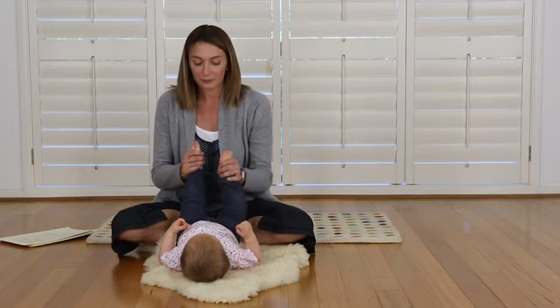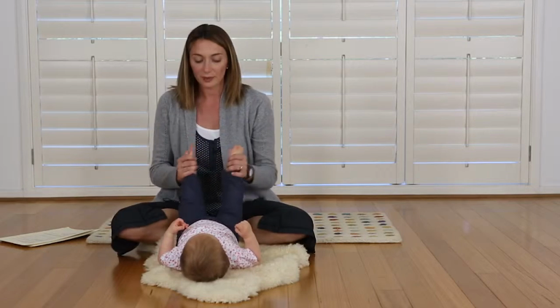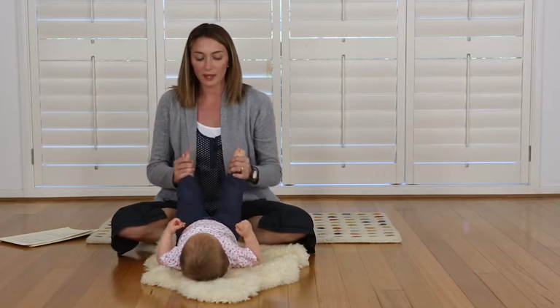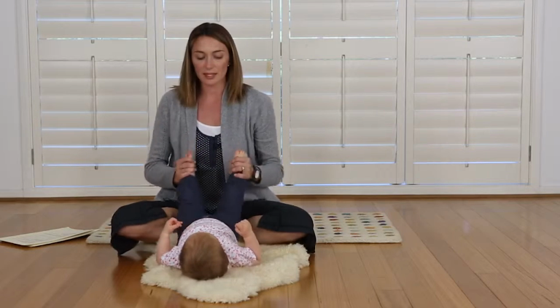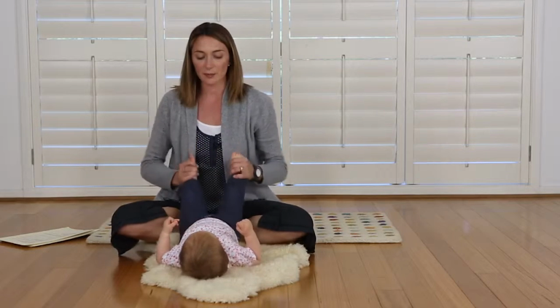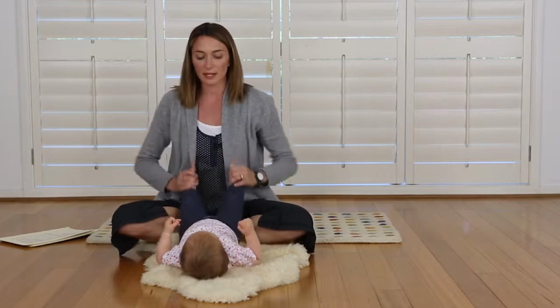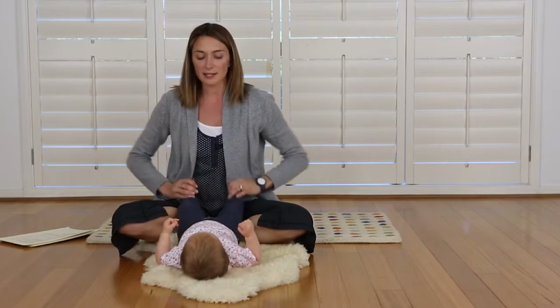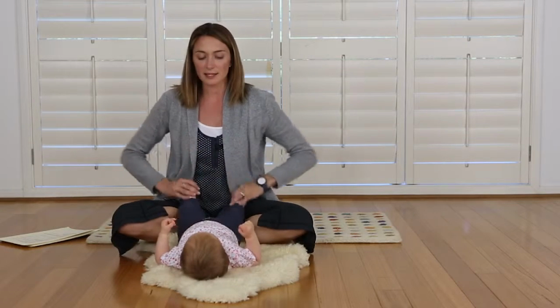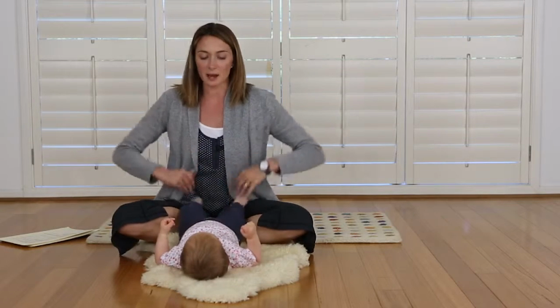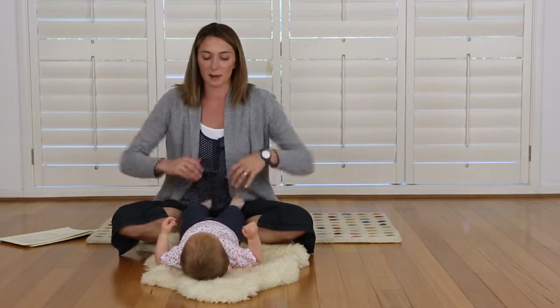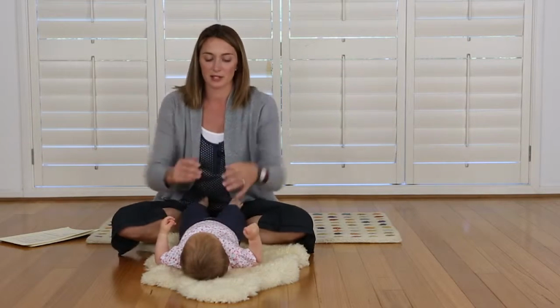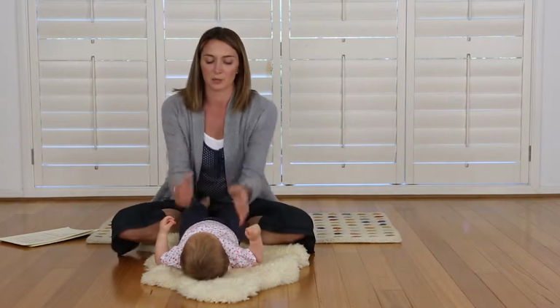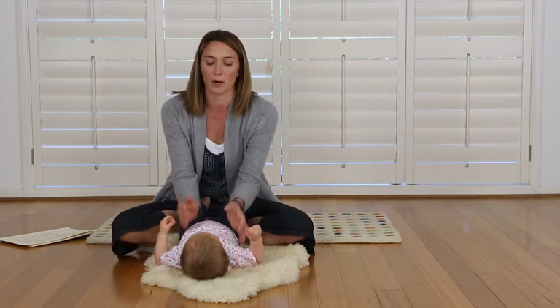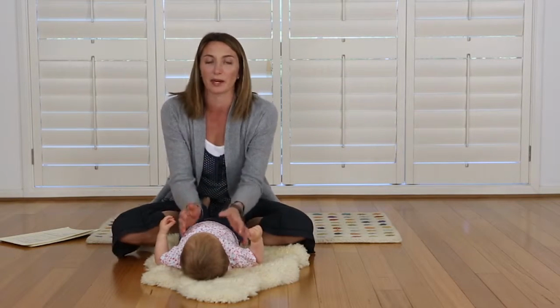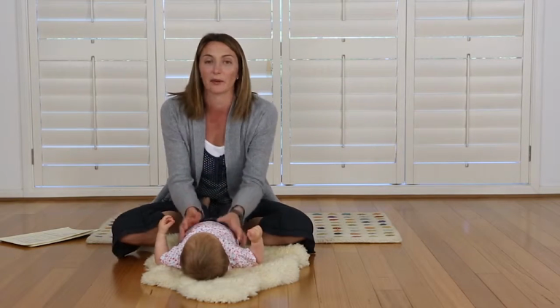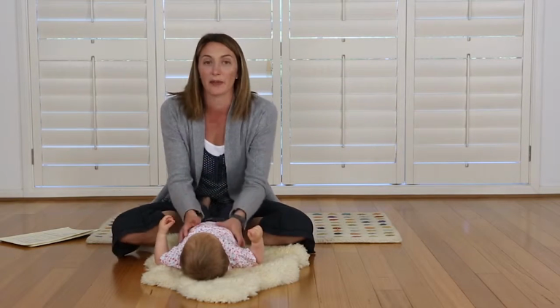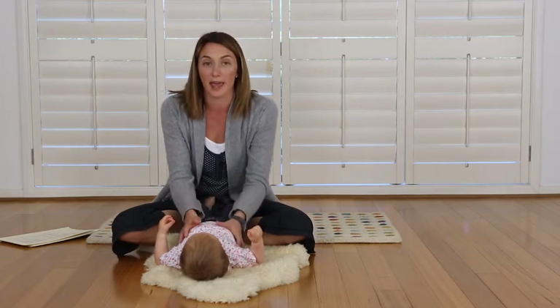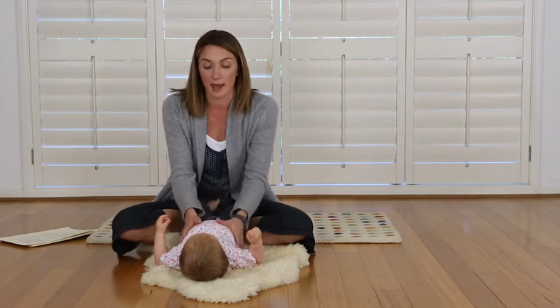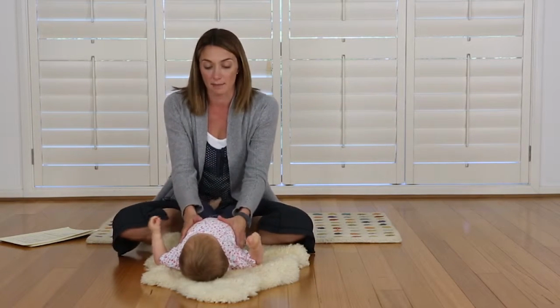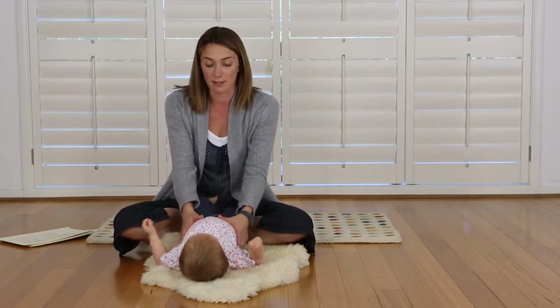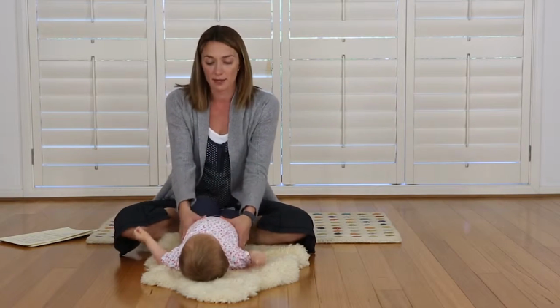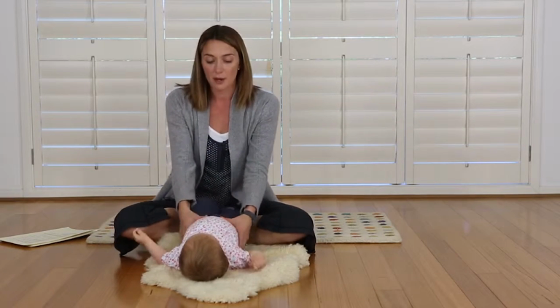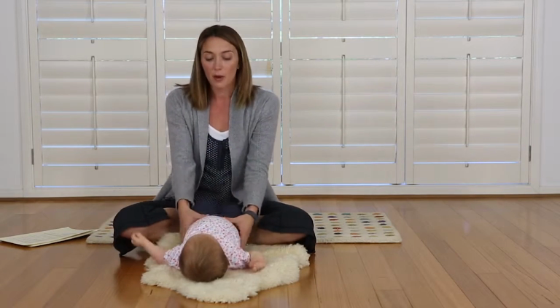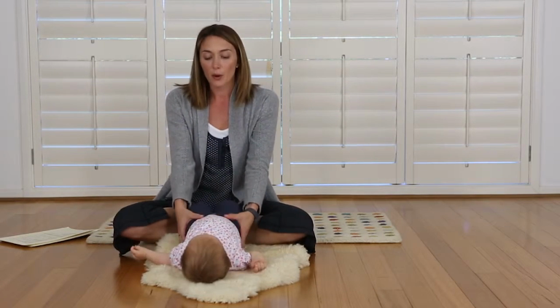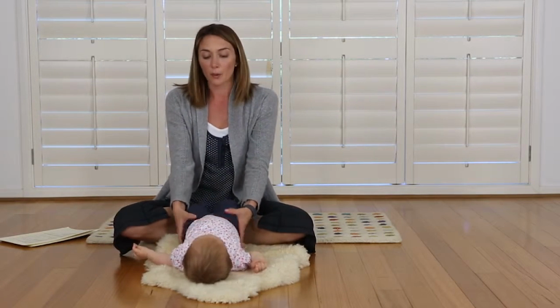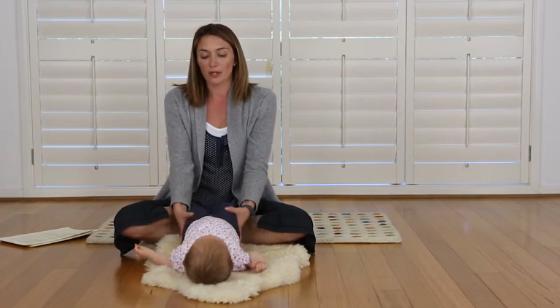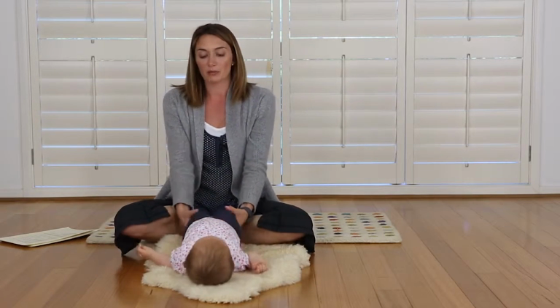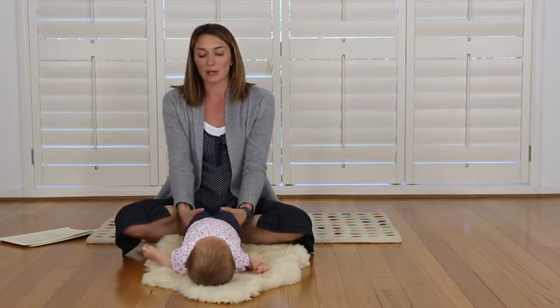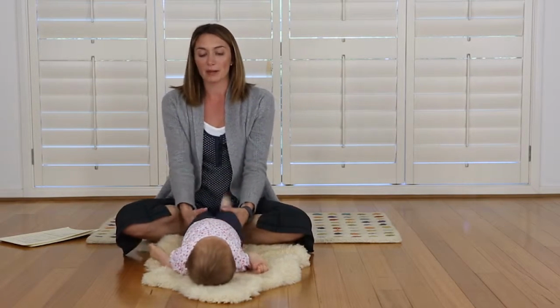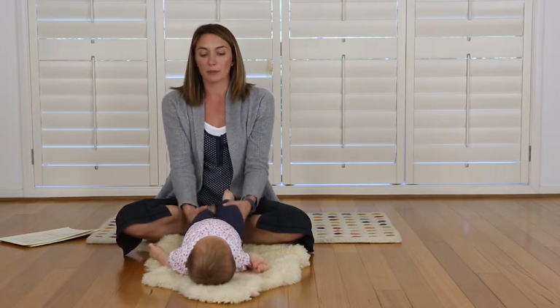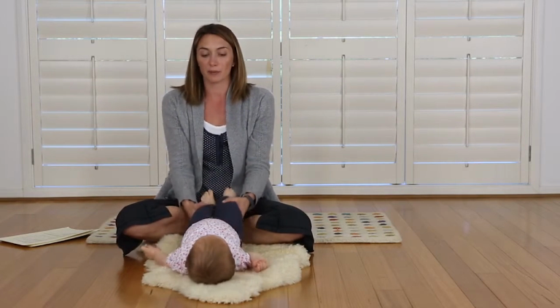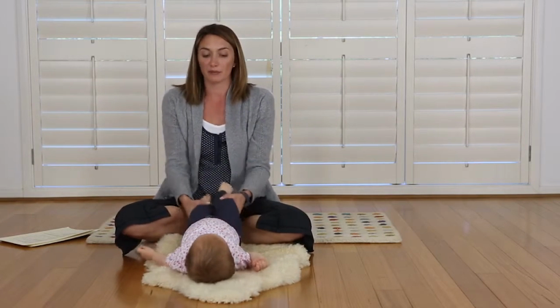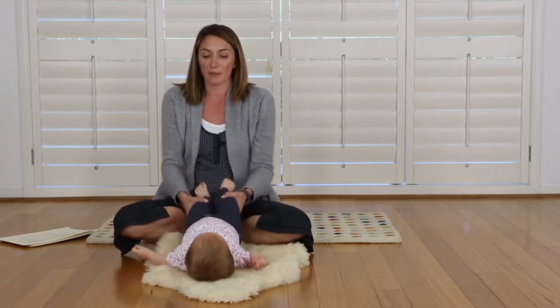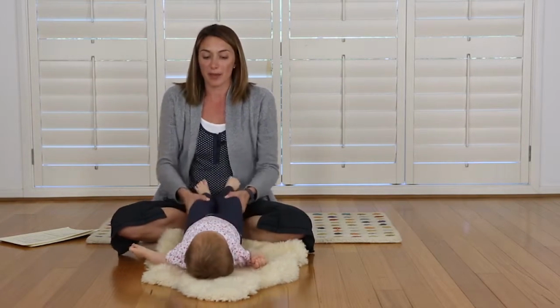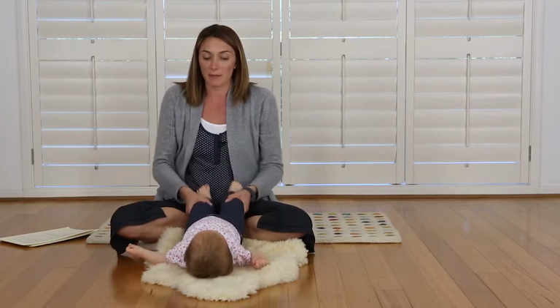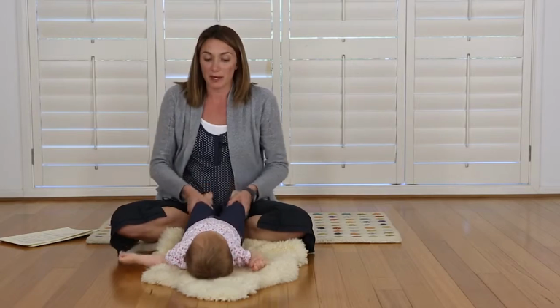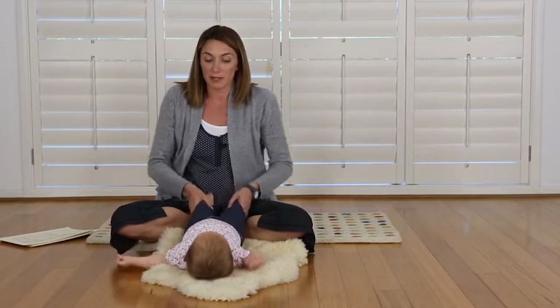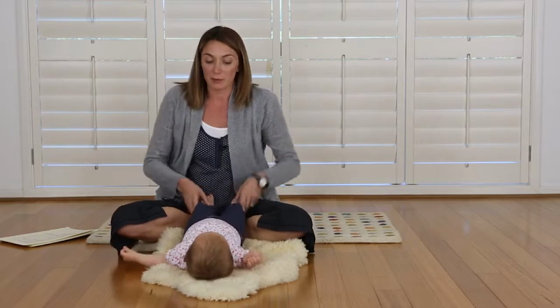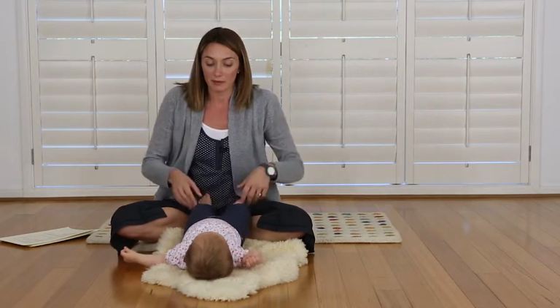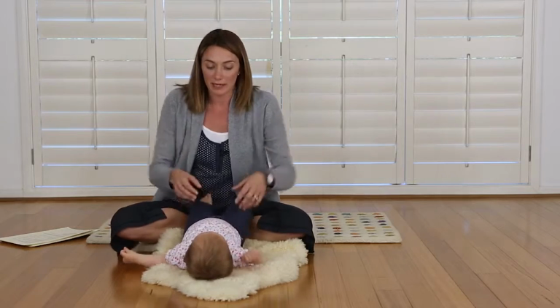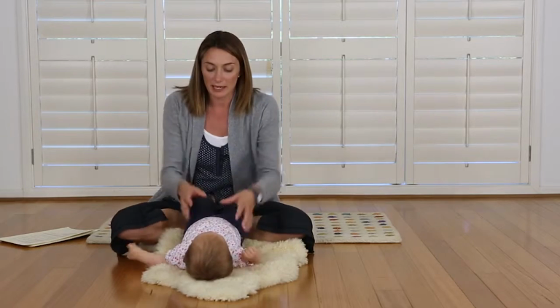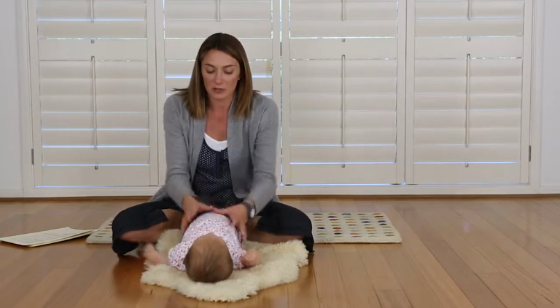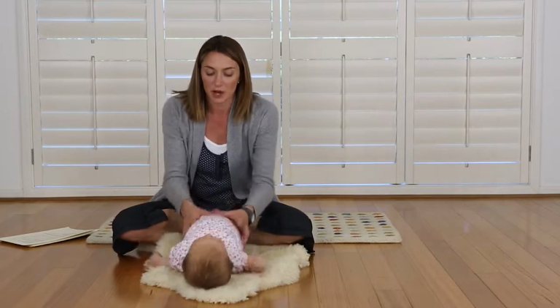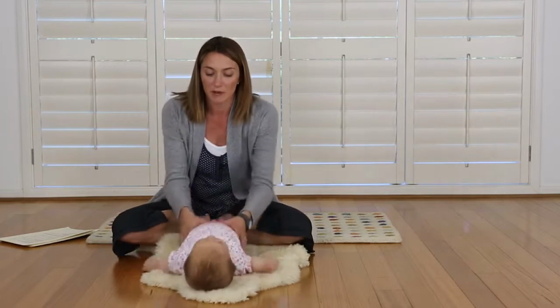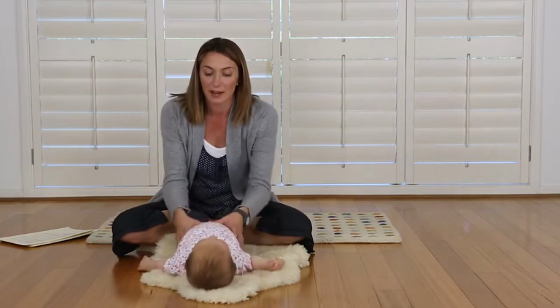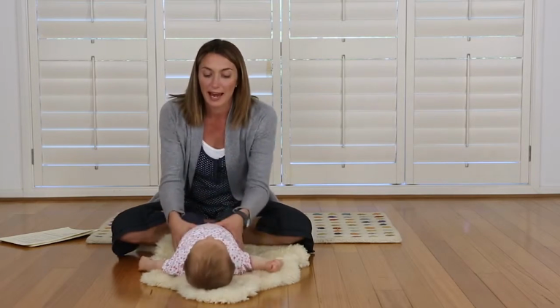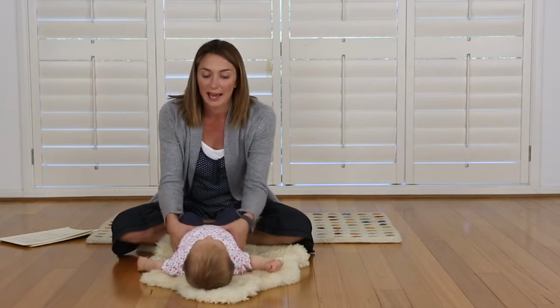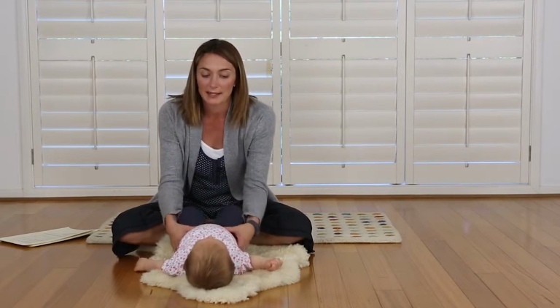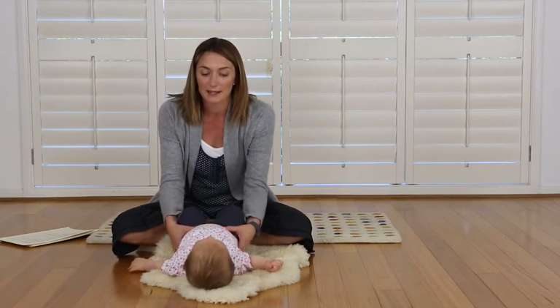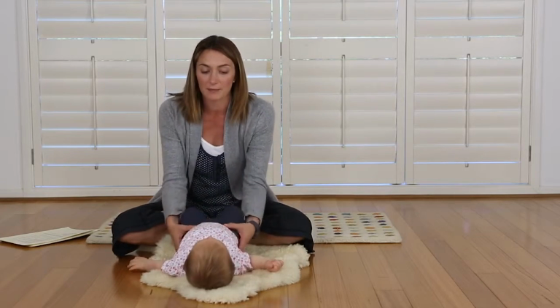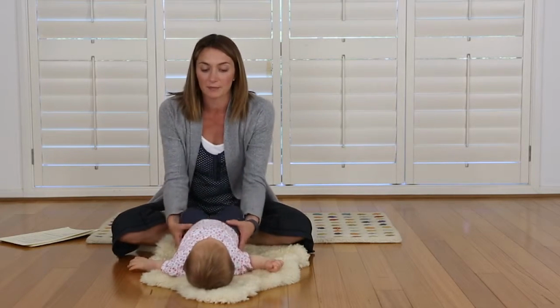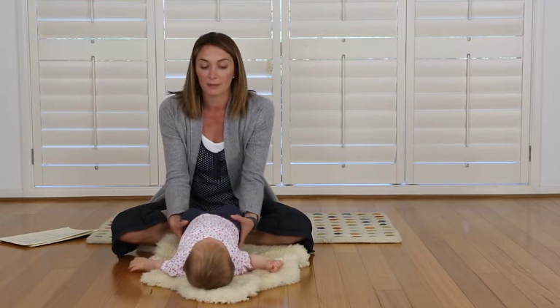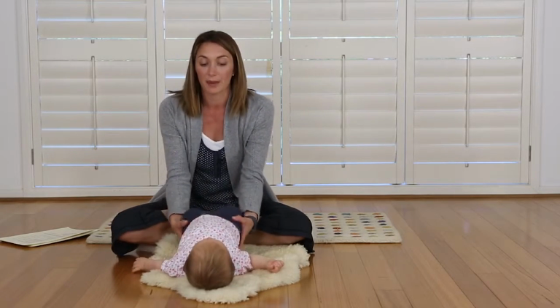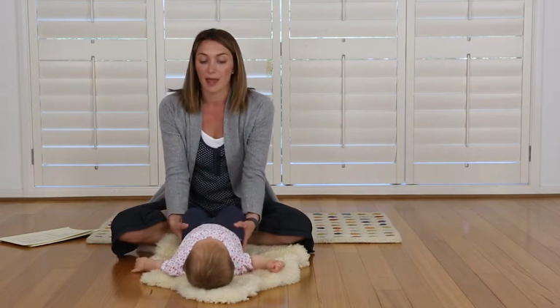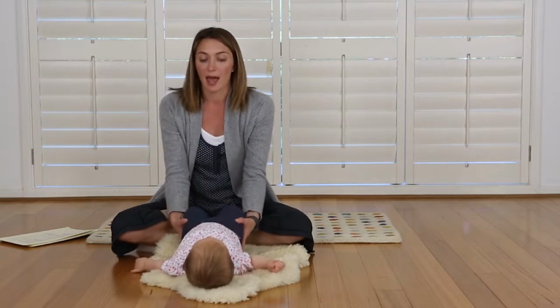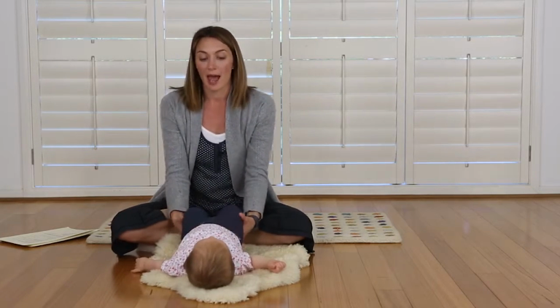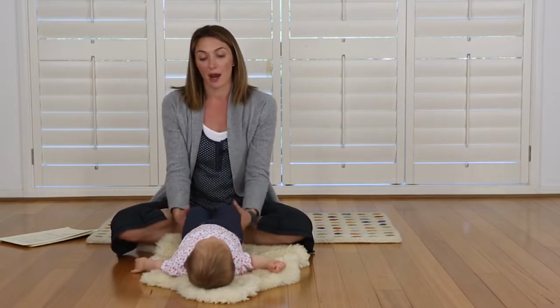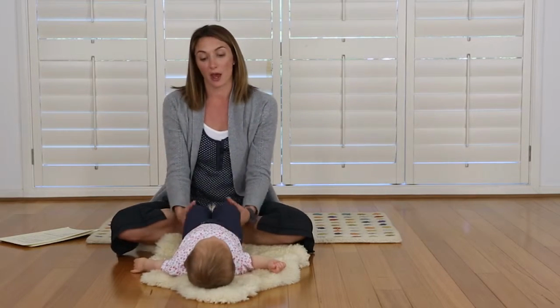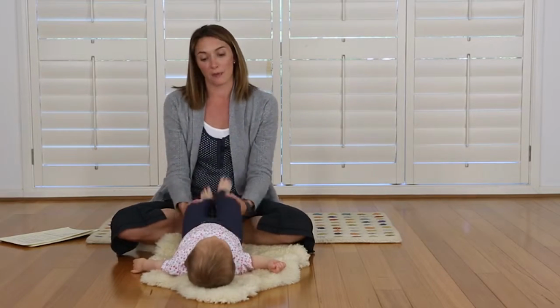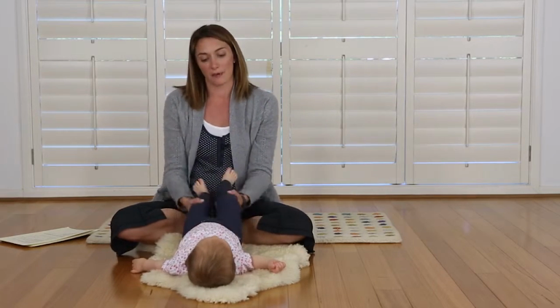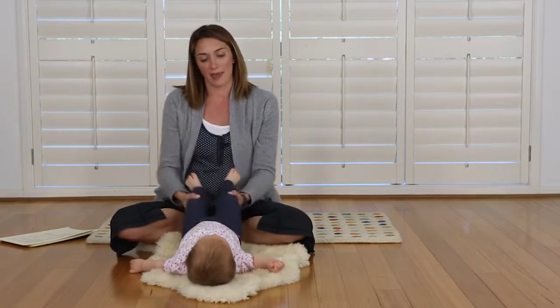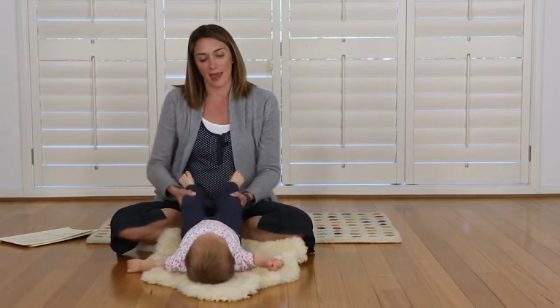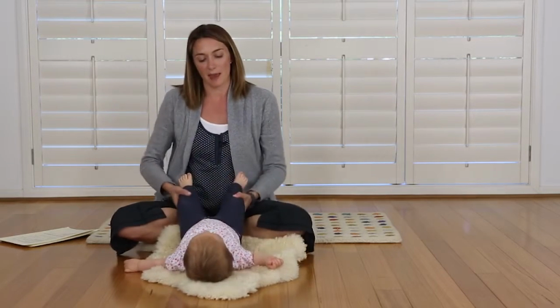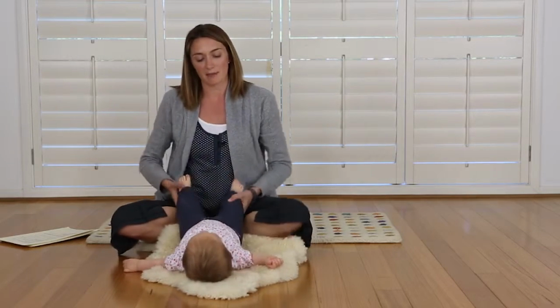We're going to start by just working on the hips, which are really important for babies. We really need to try and relax them and open their hips.